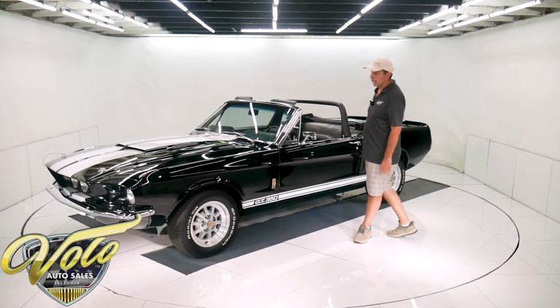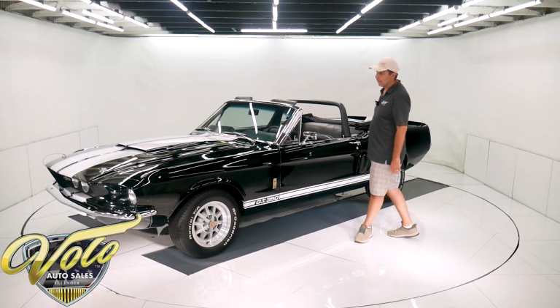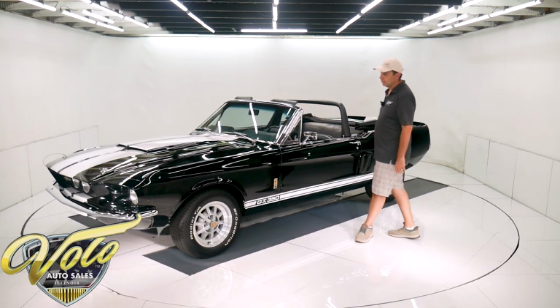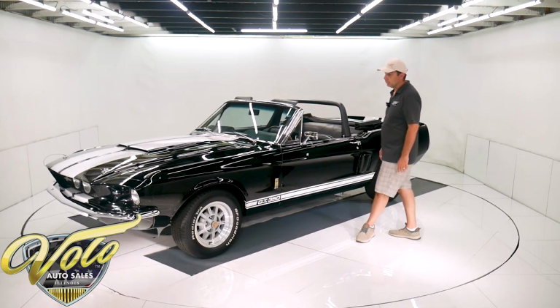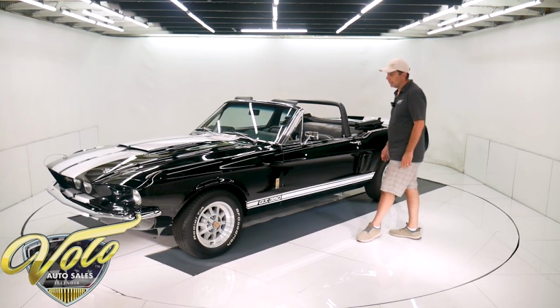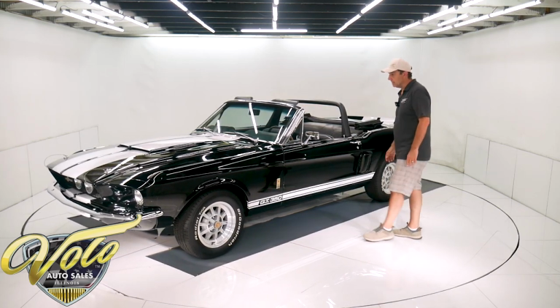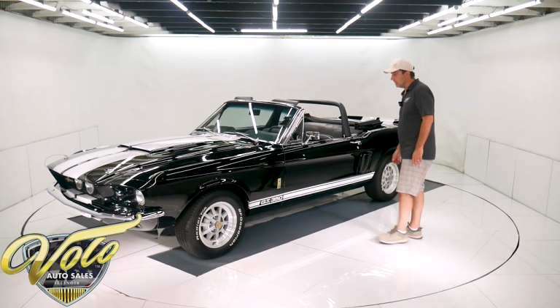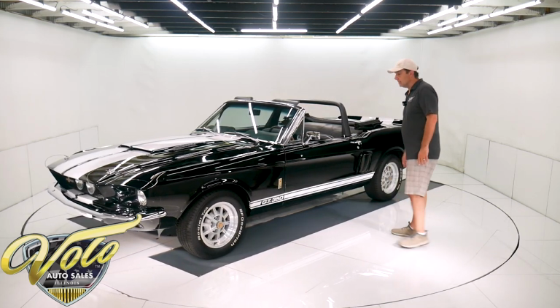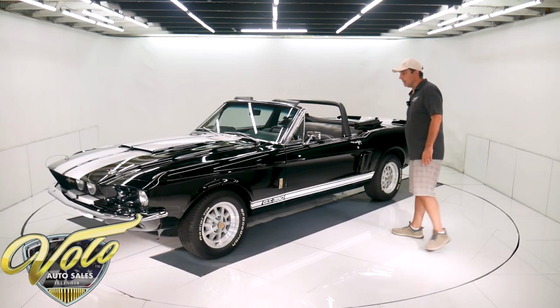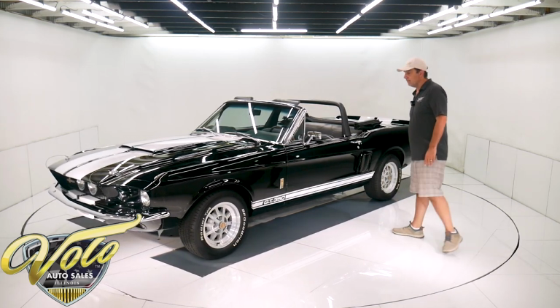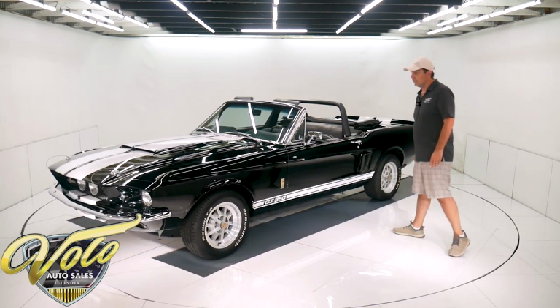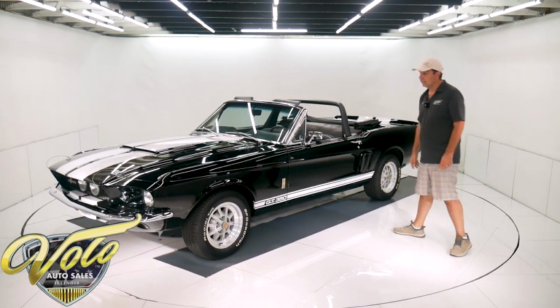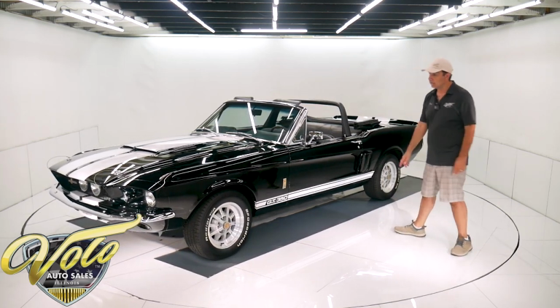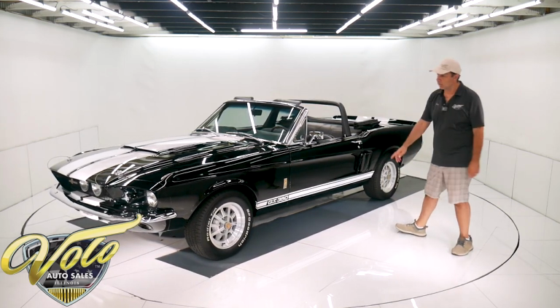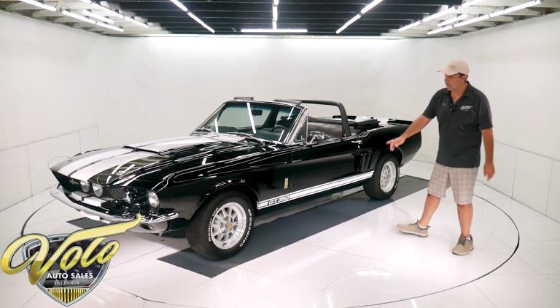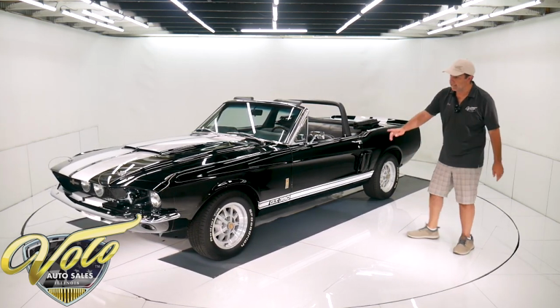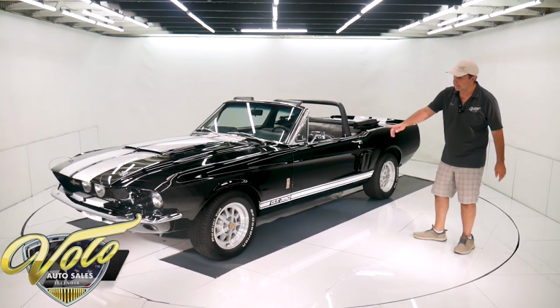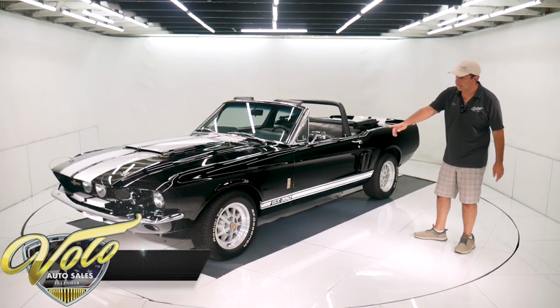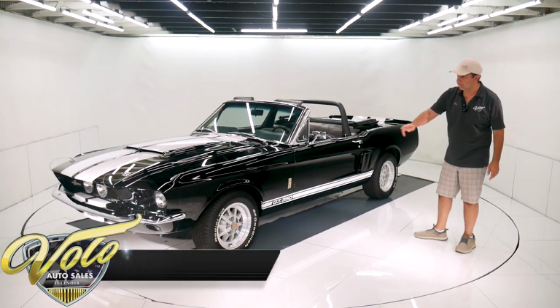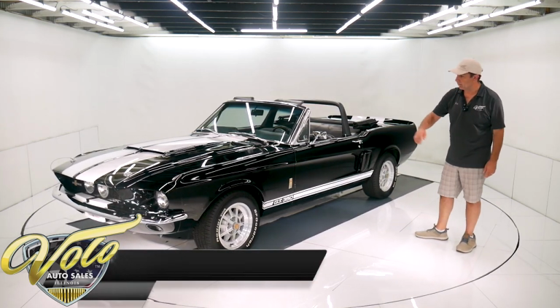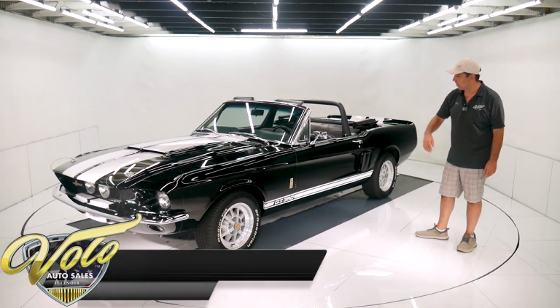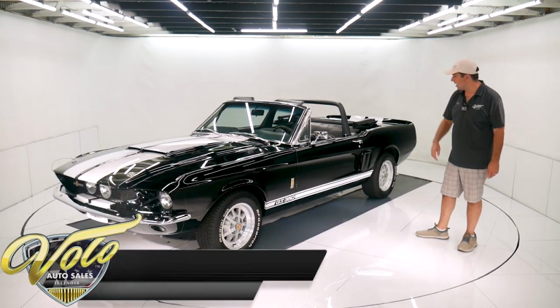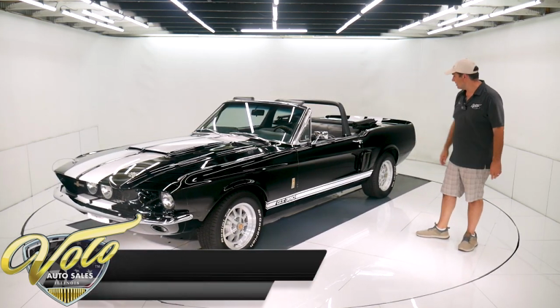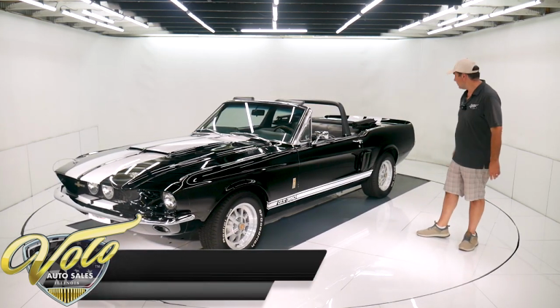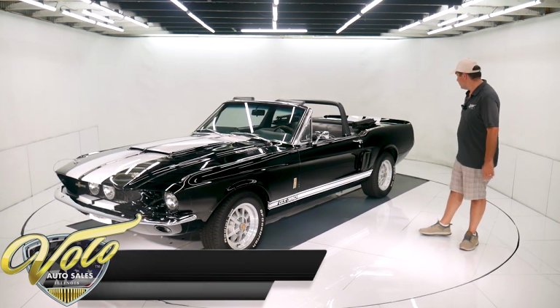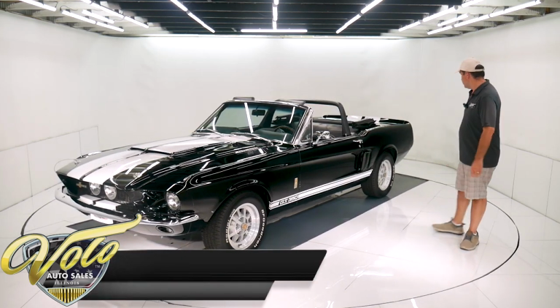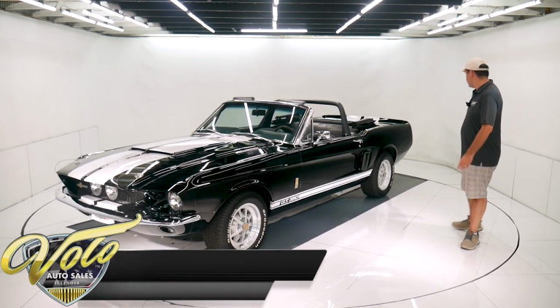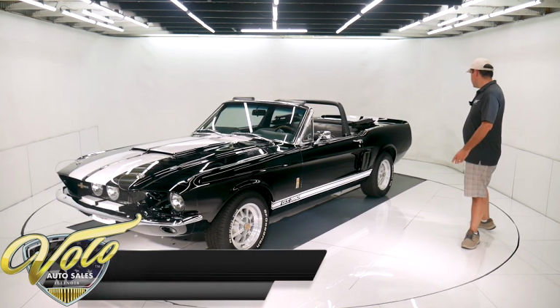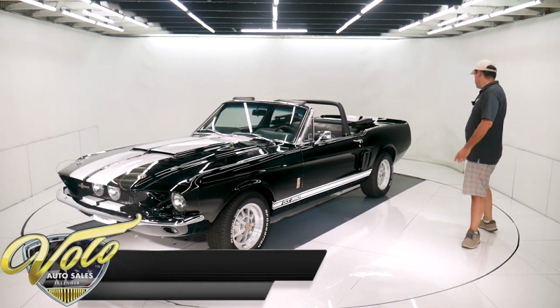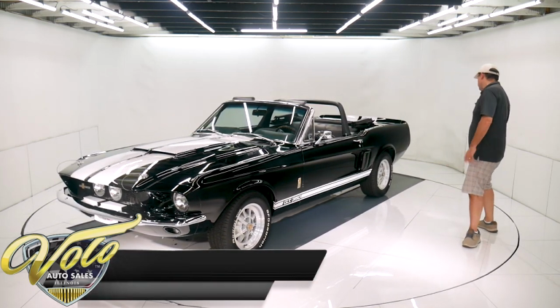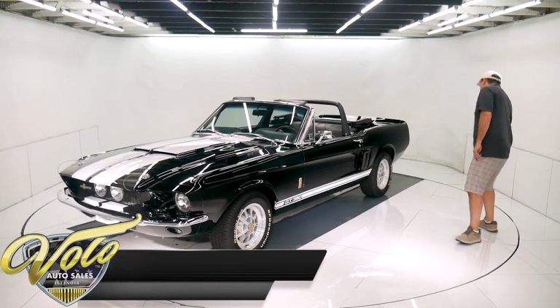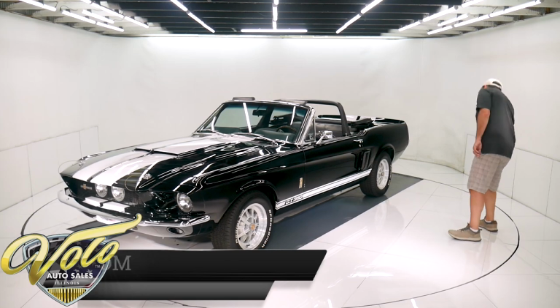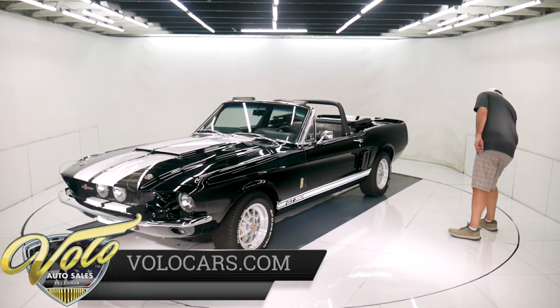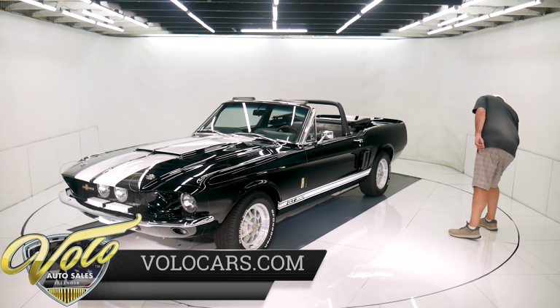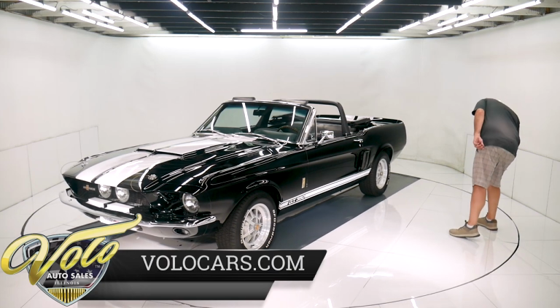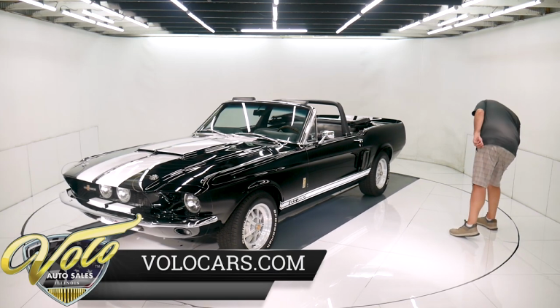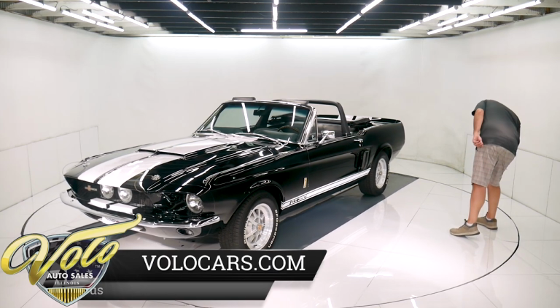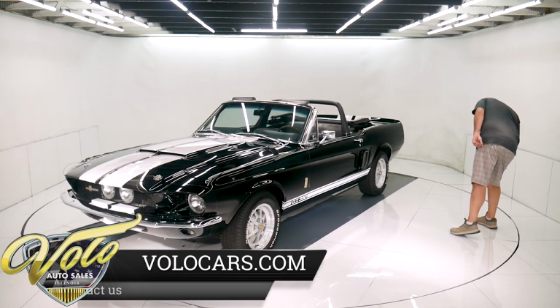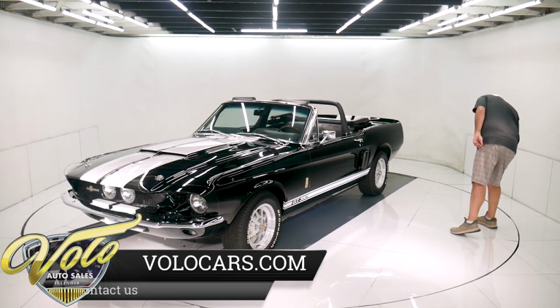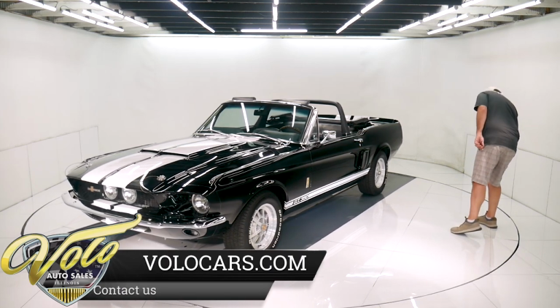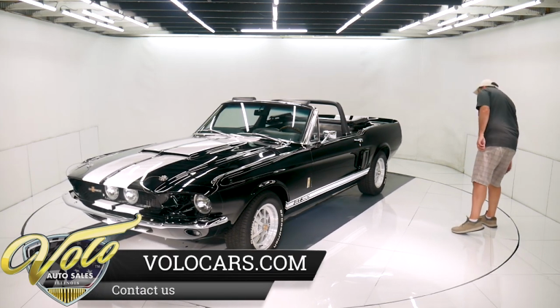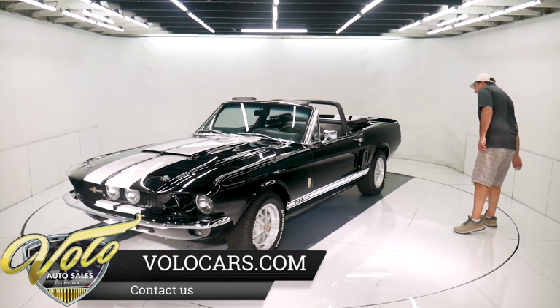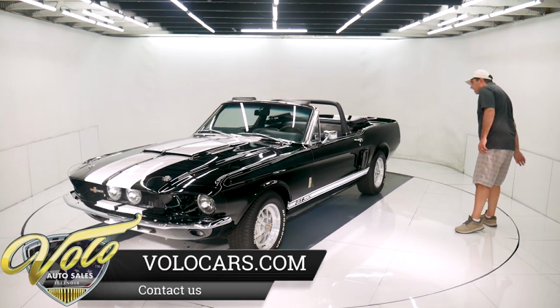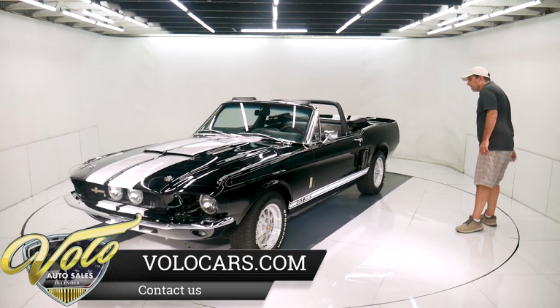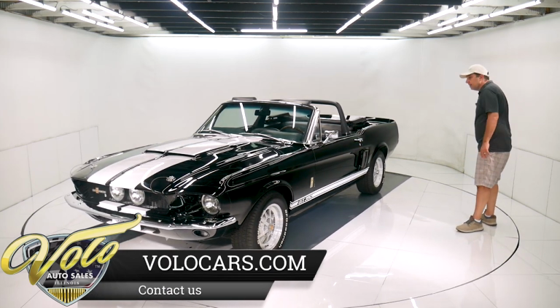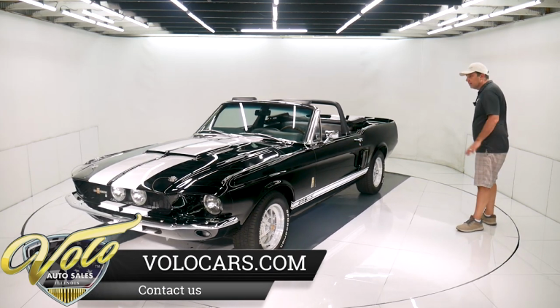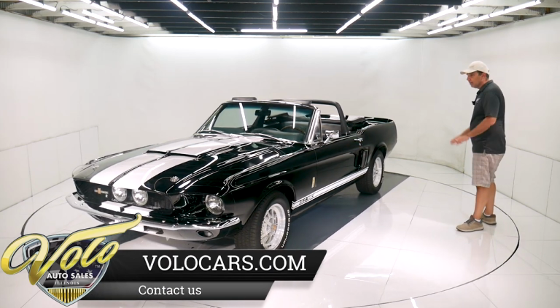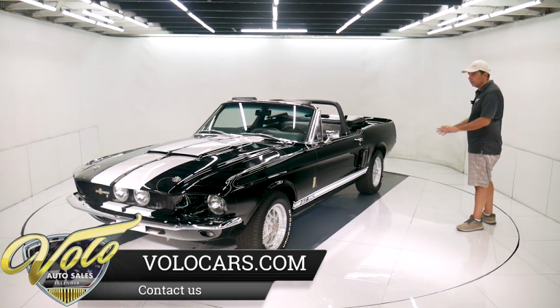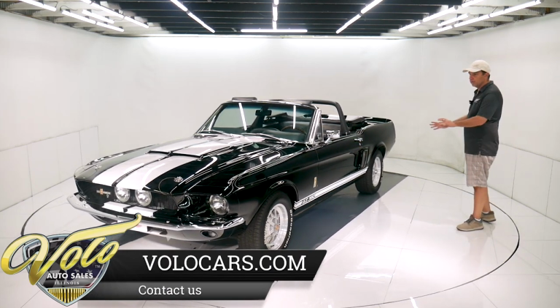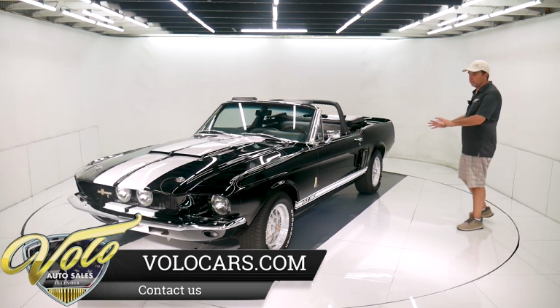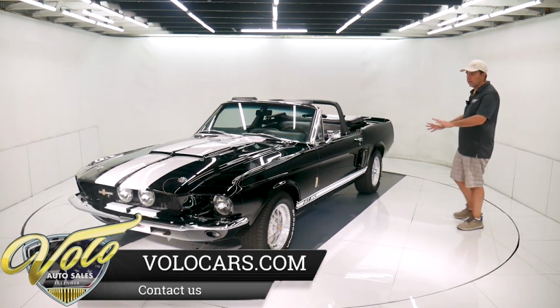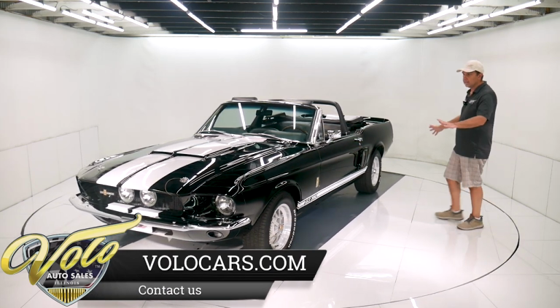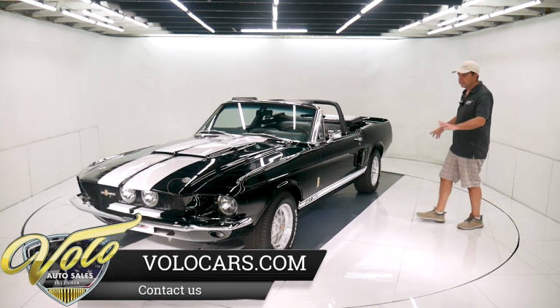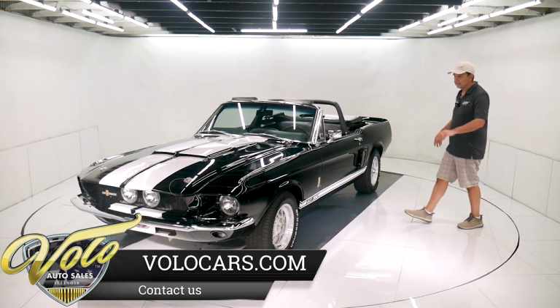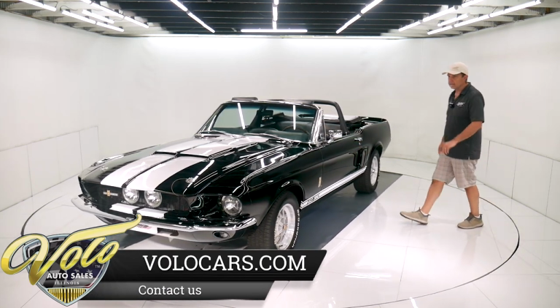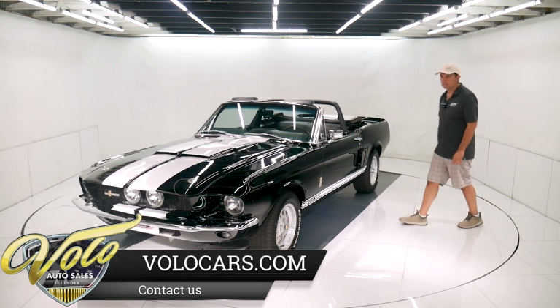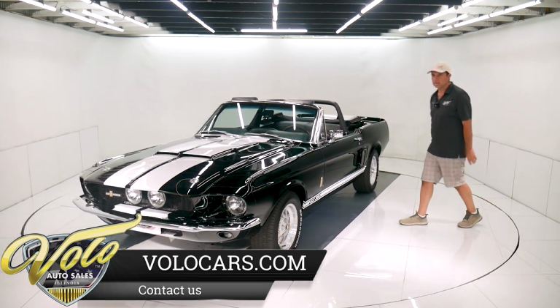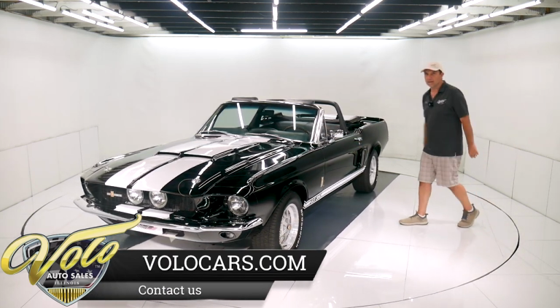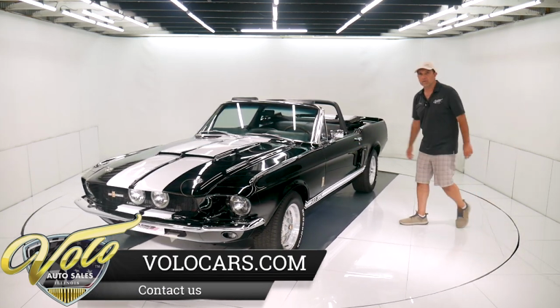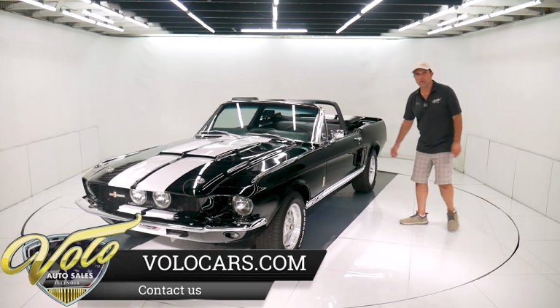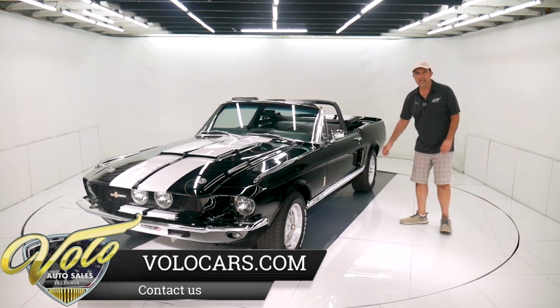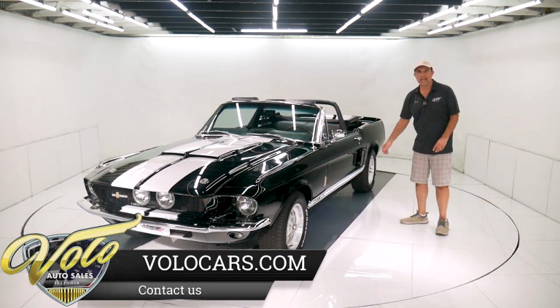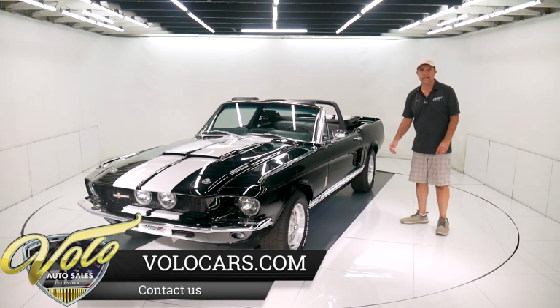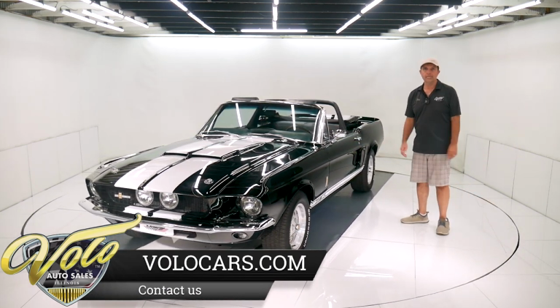It does have disc brakes in front. They are drum in back, but the brake system's been redone.